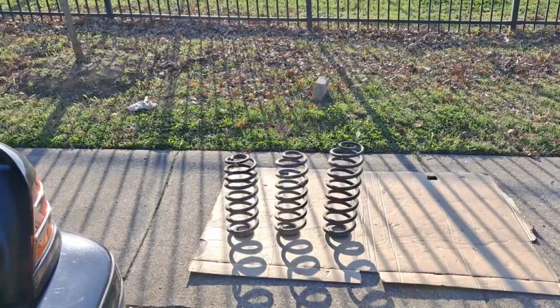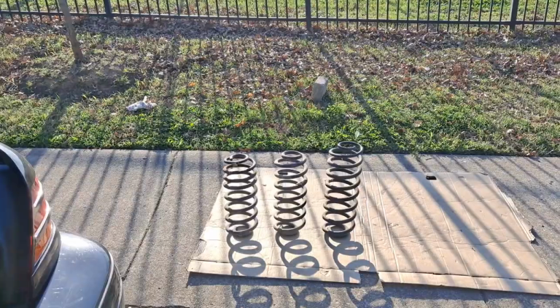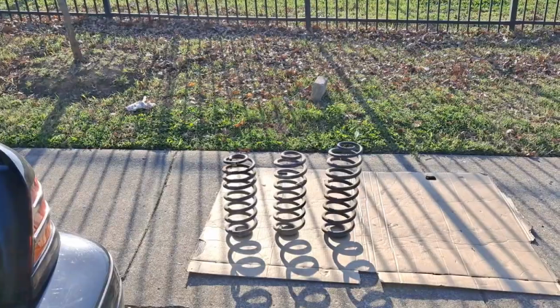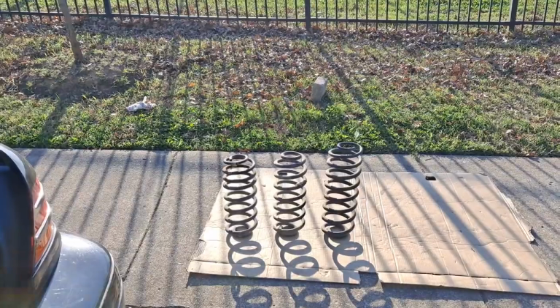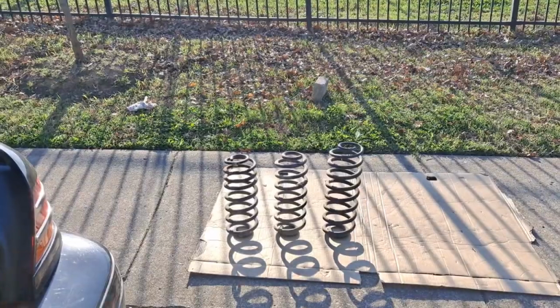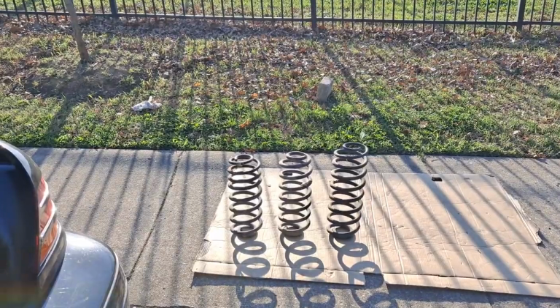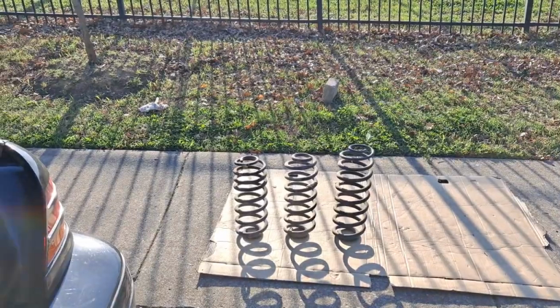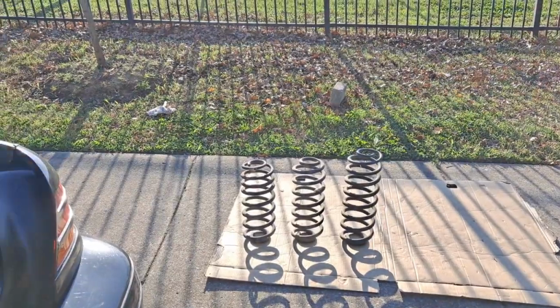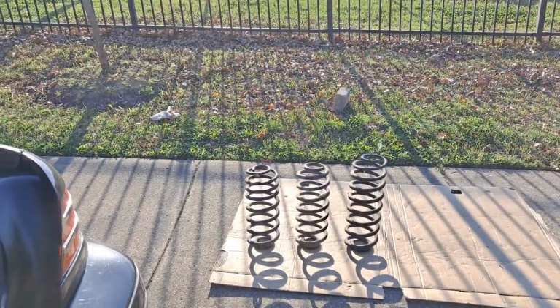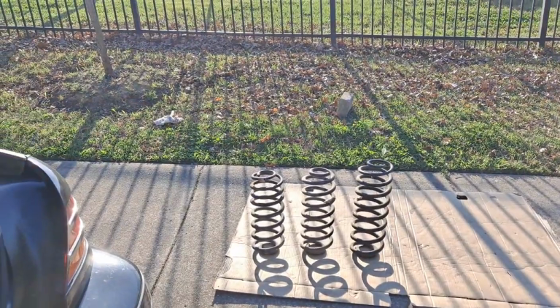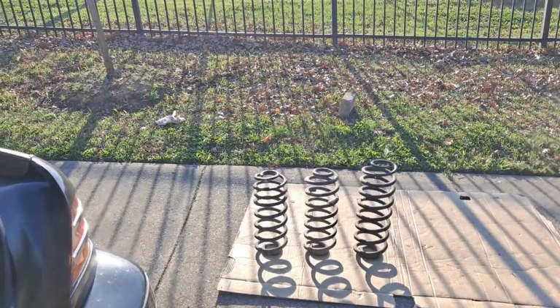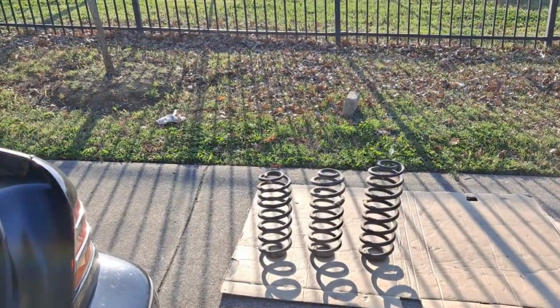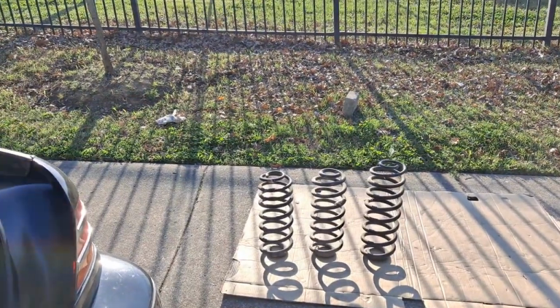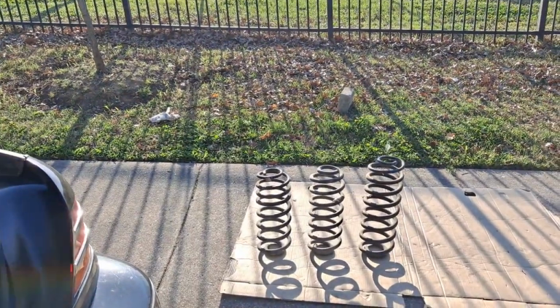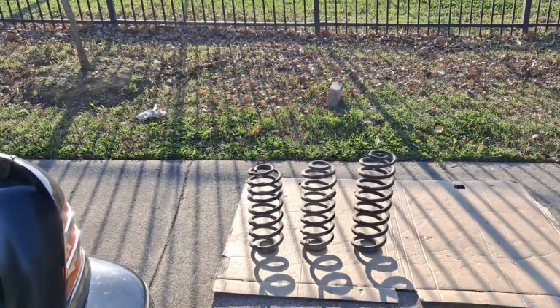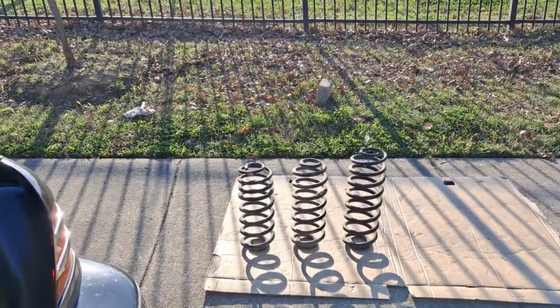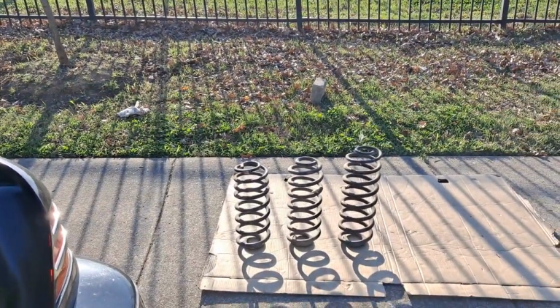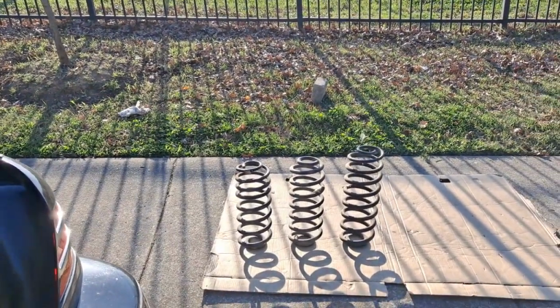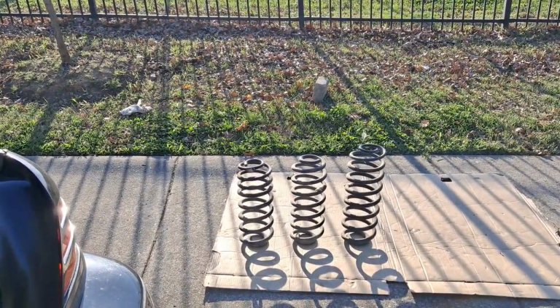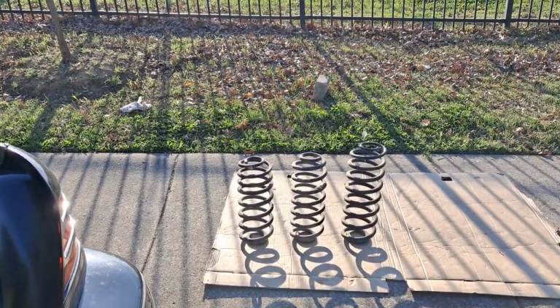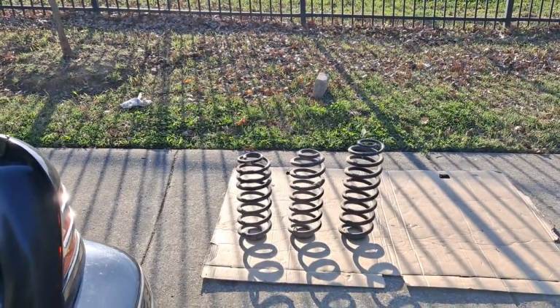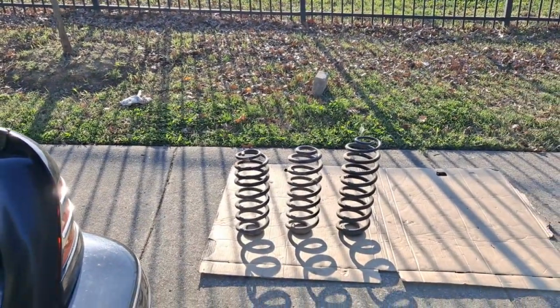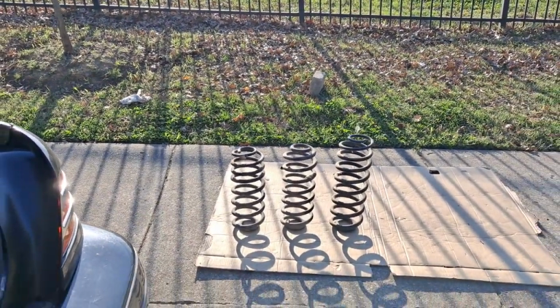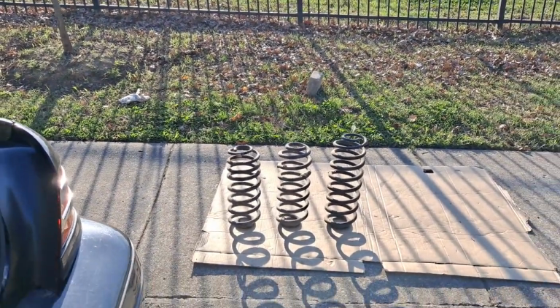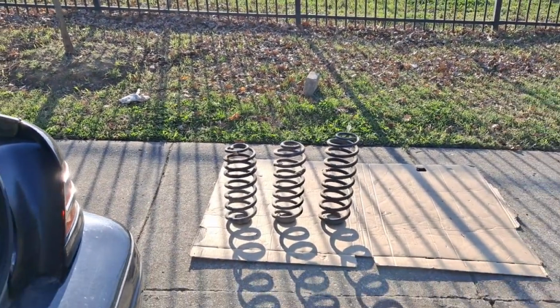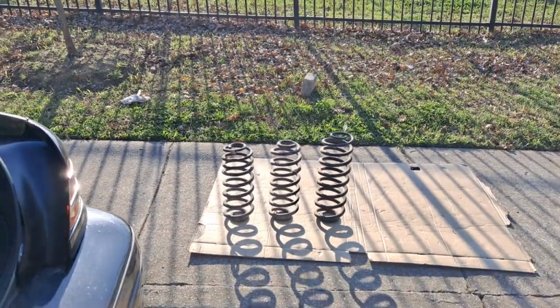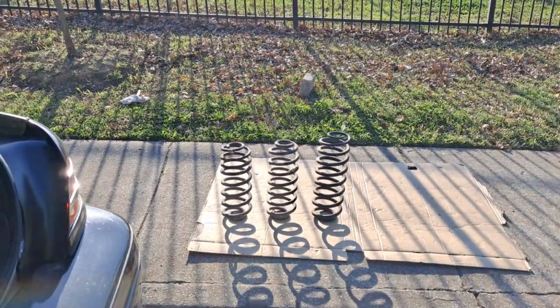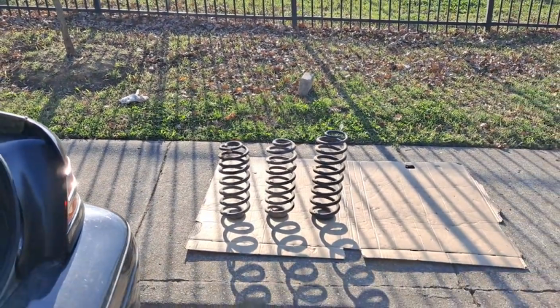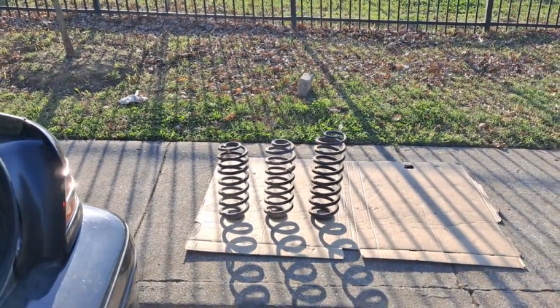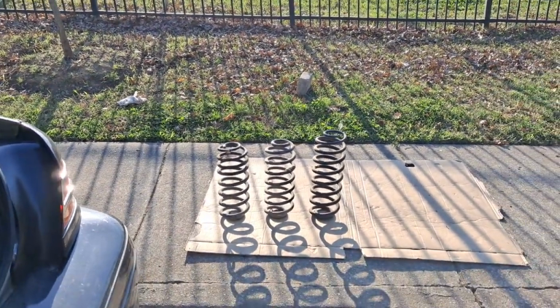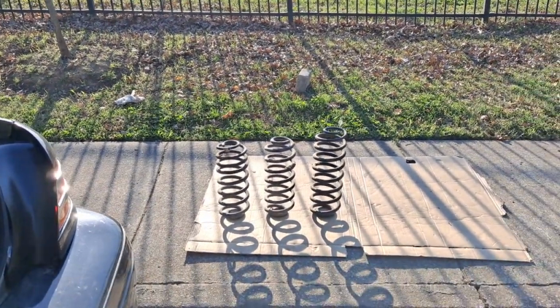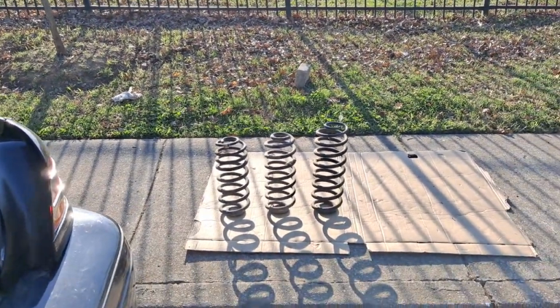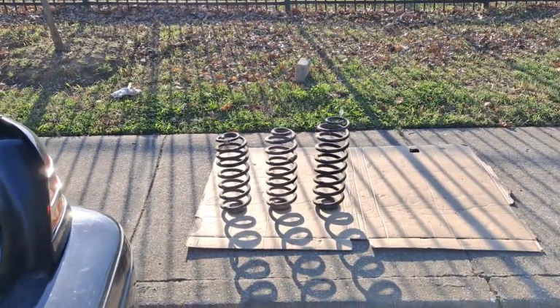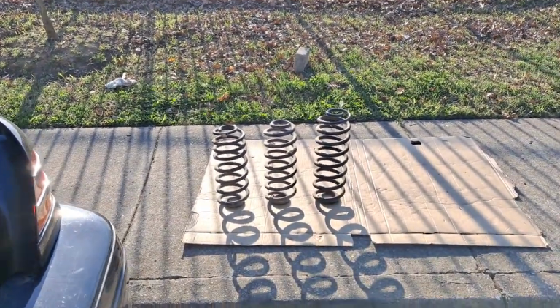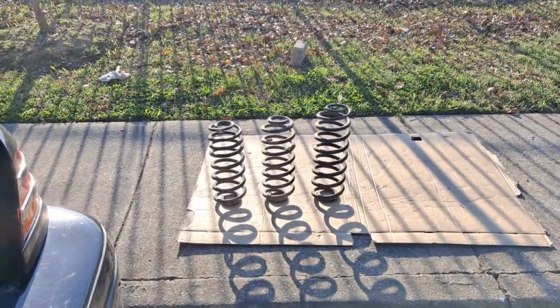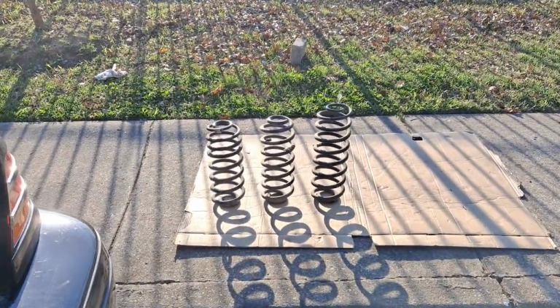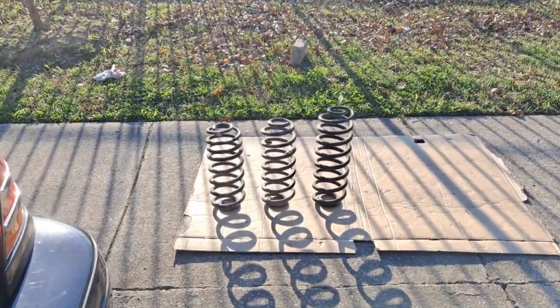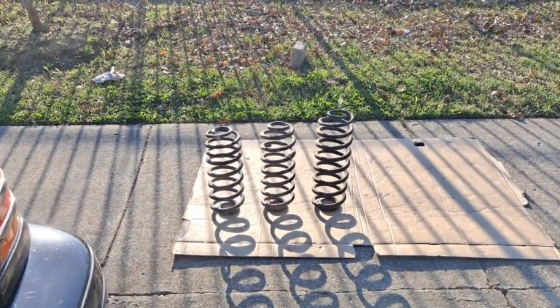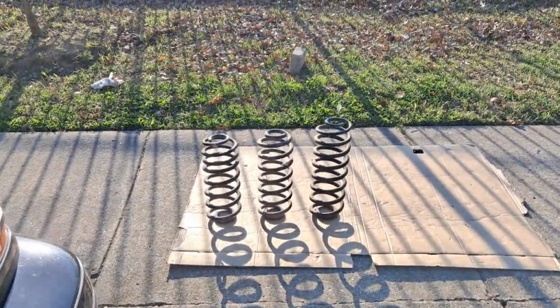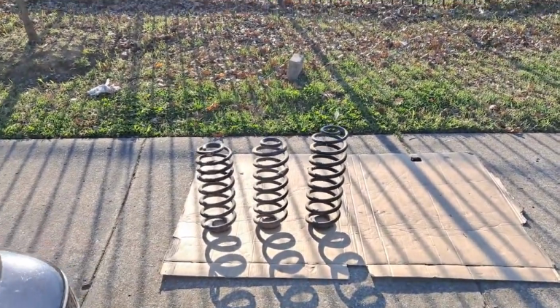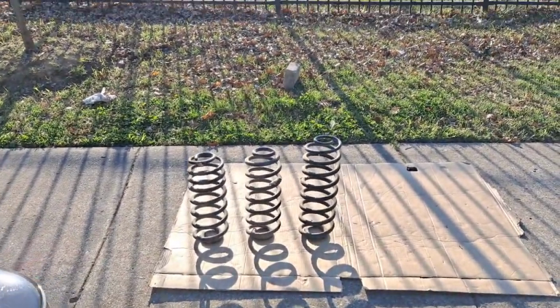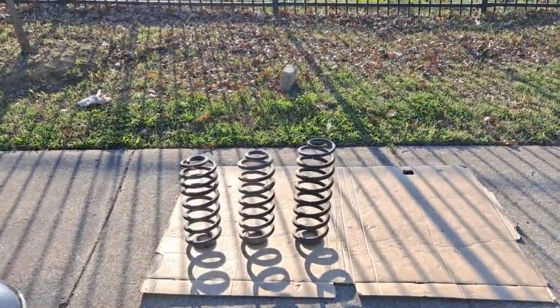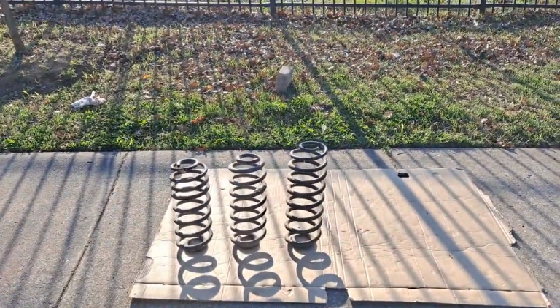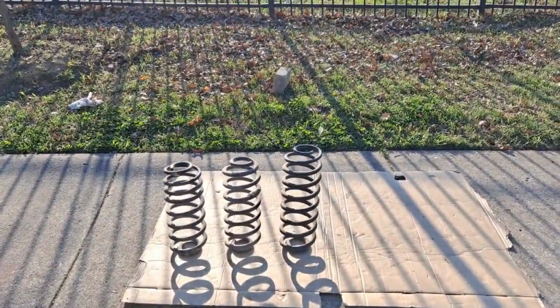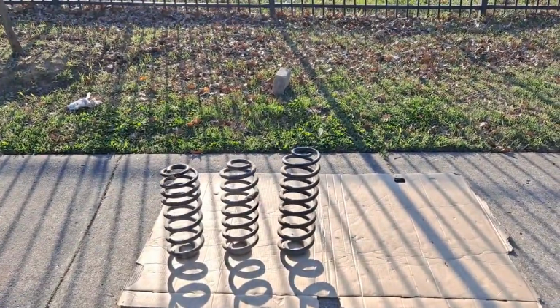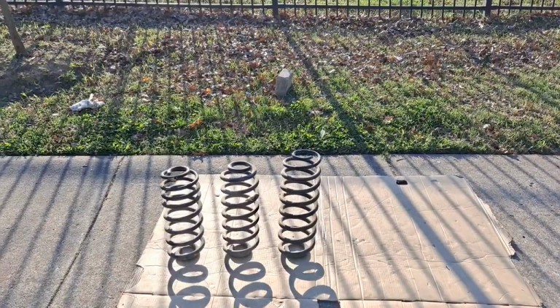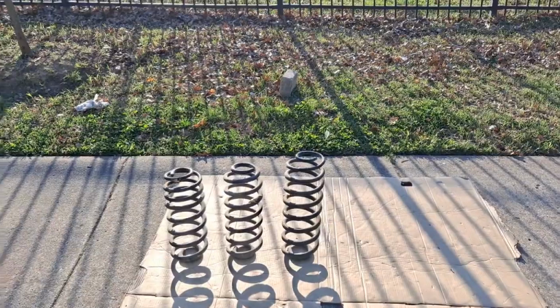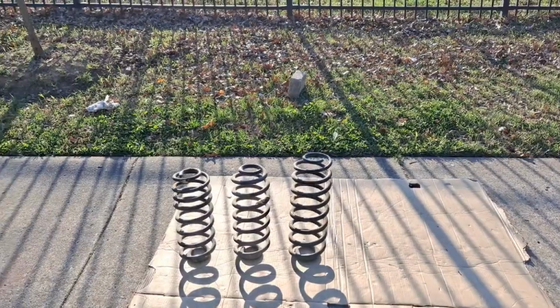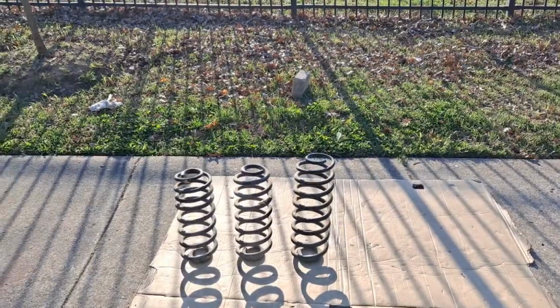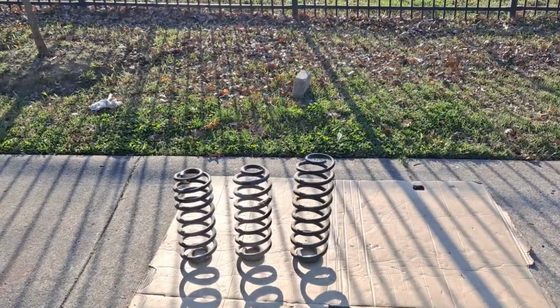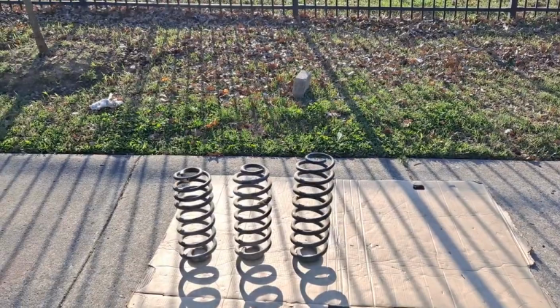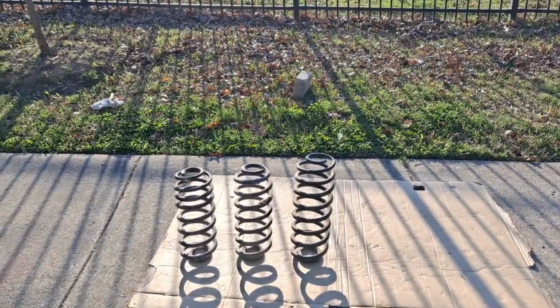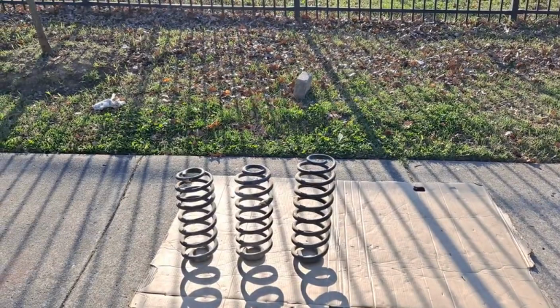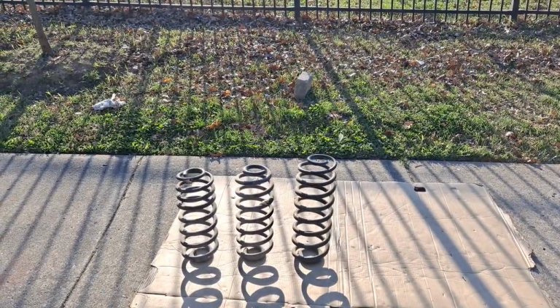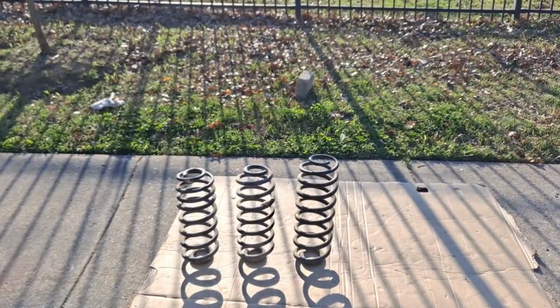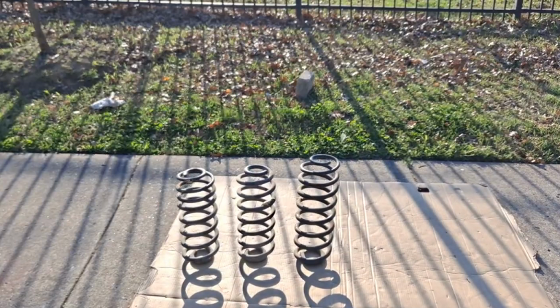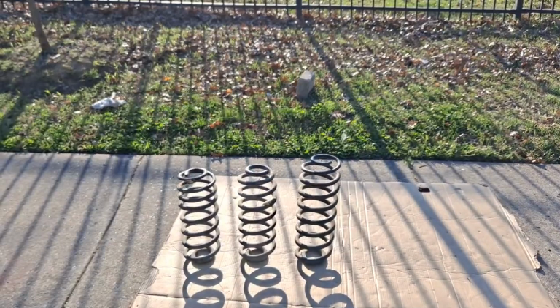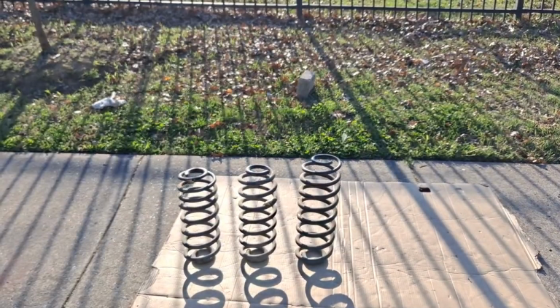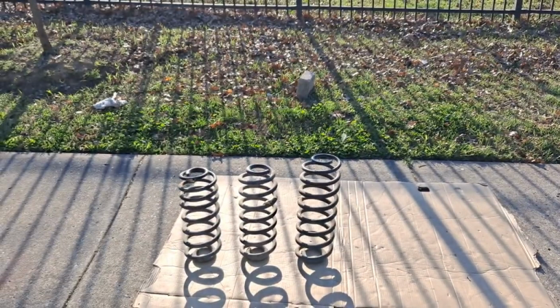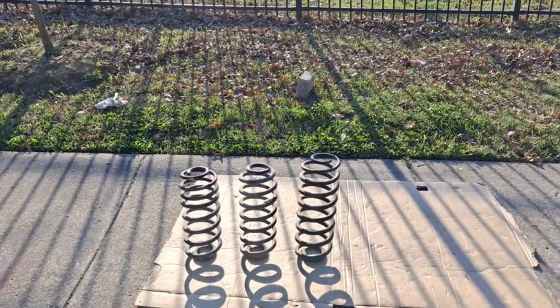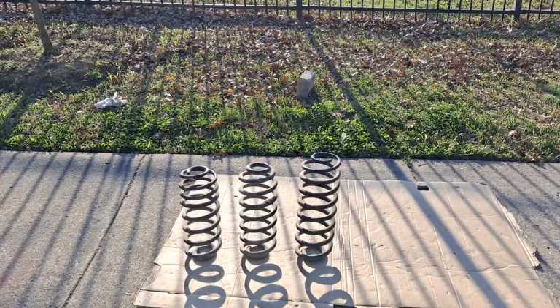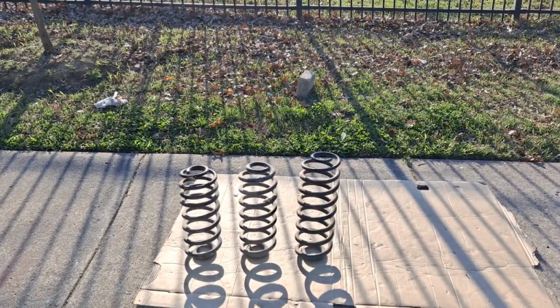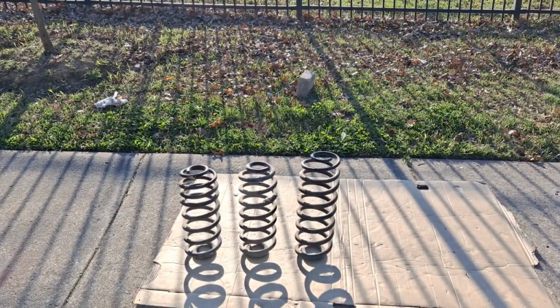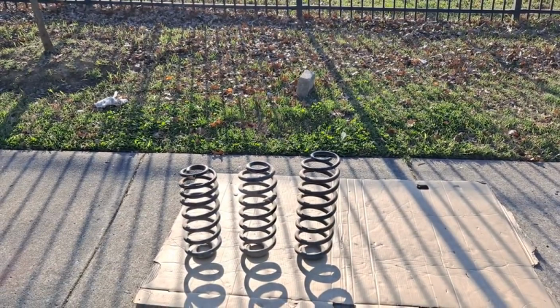What's up peeps, this is your boy Jay and I am coming to you today with a video talking about coil springs.